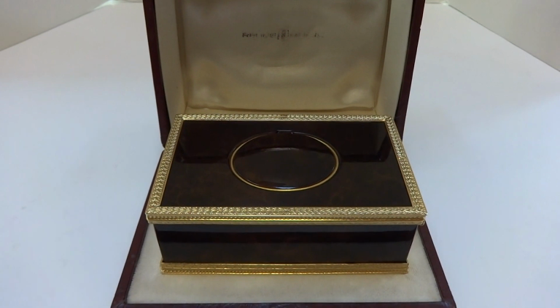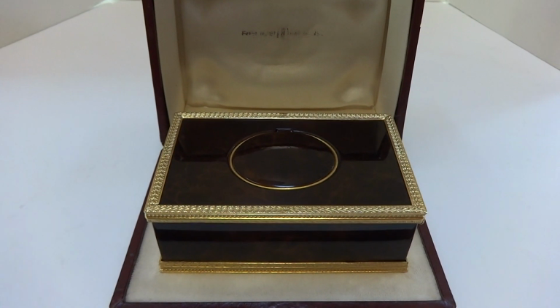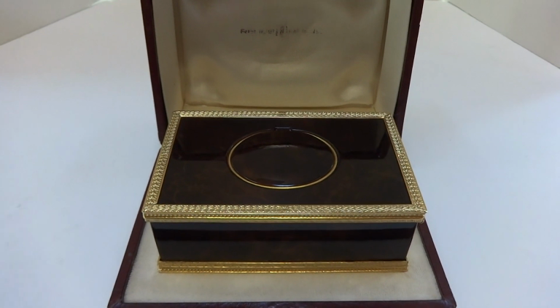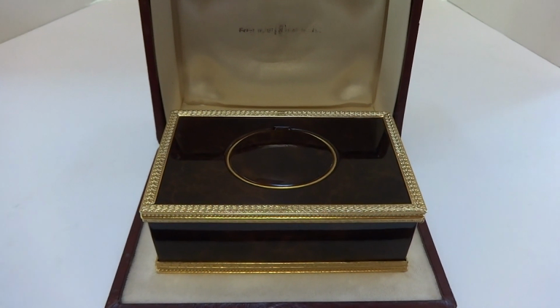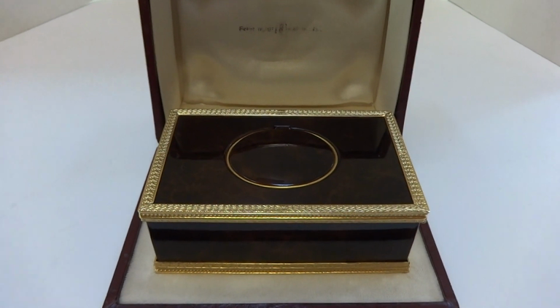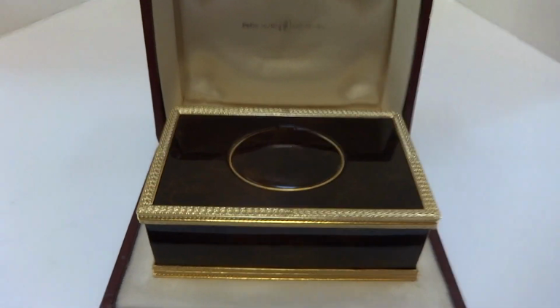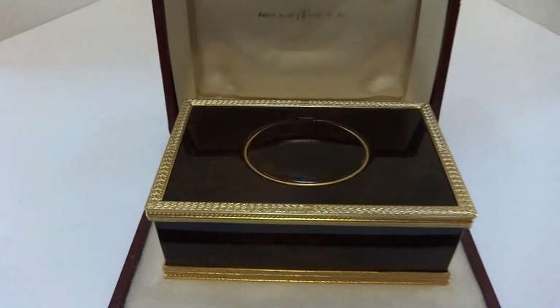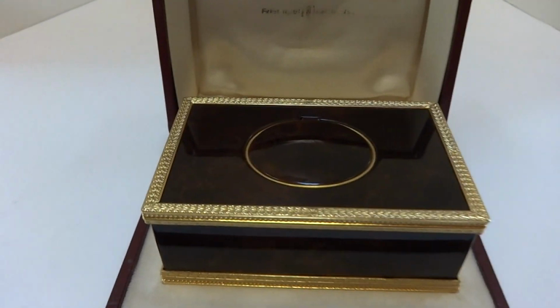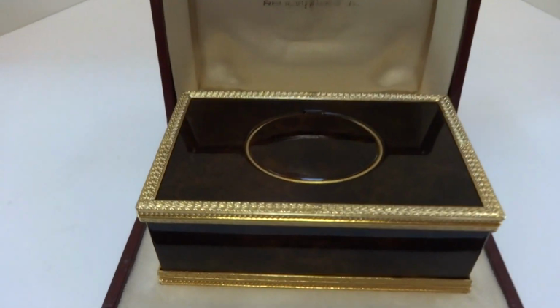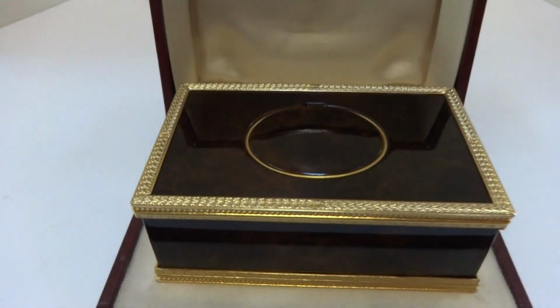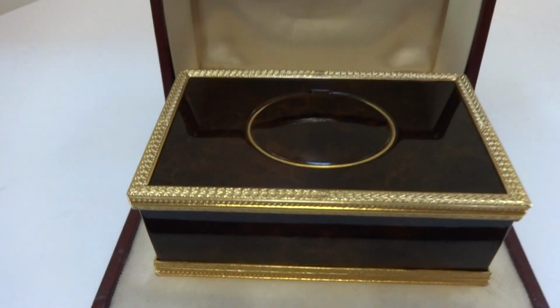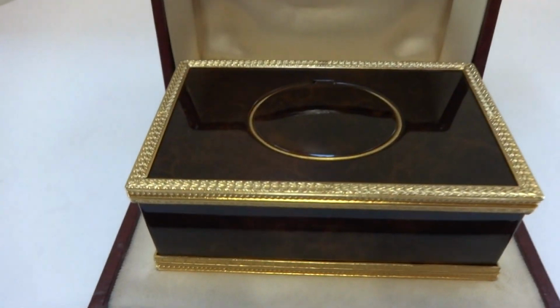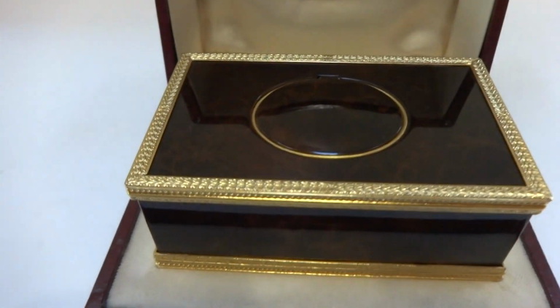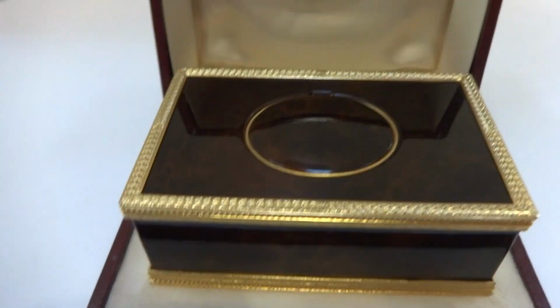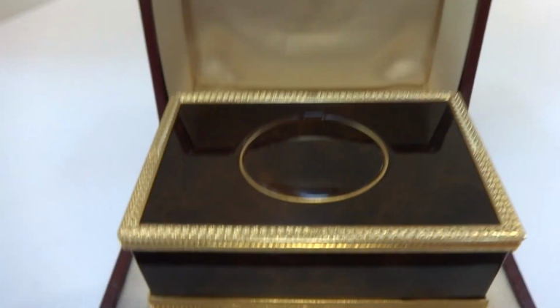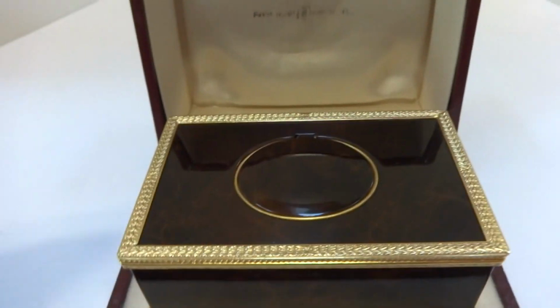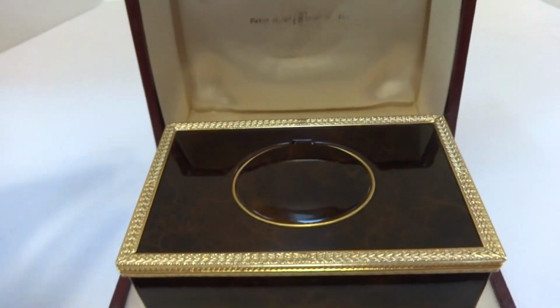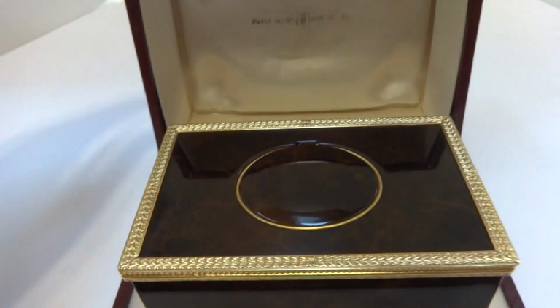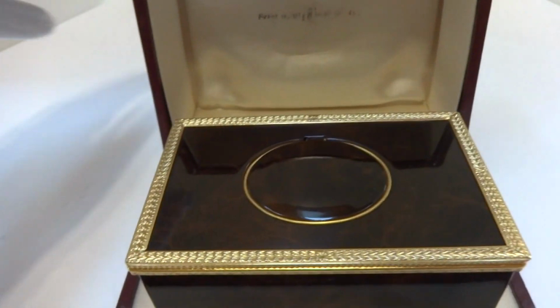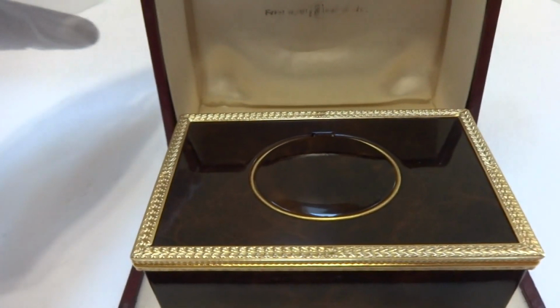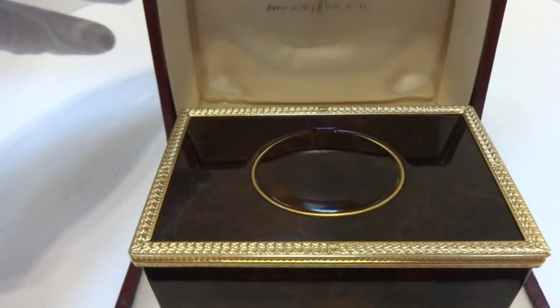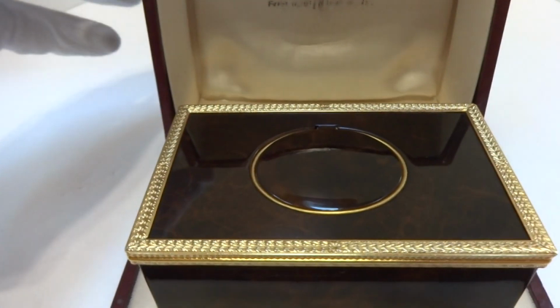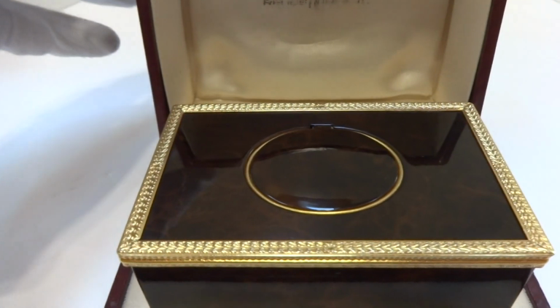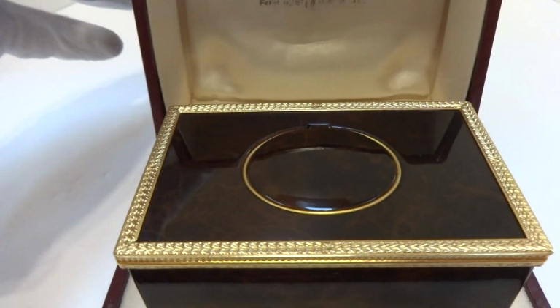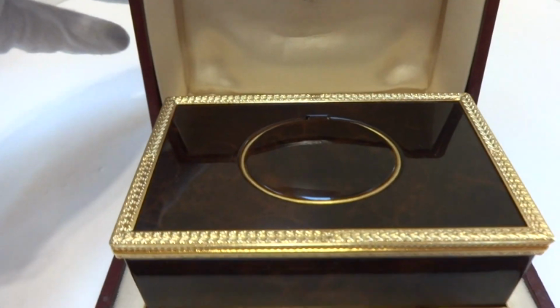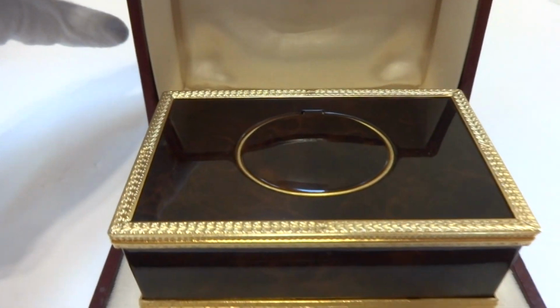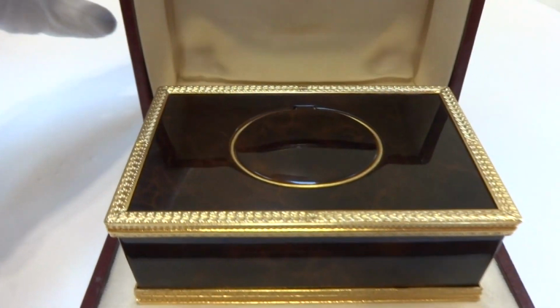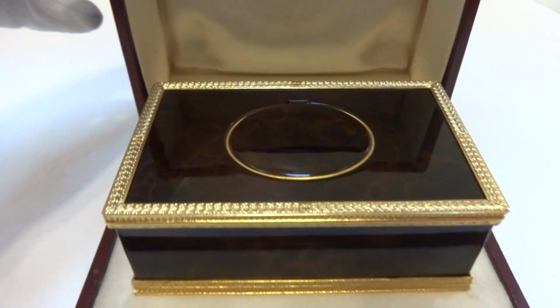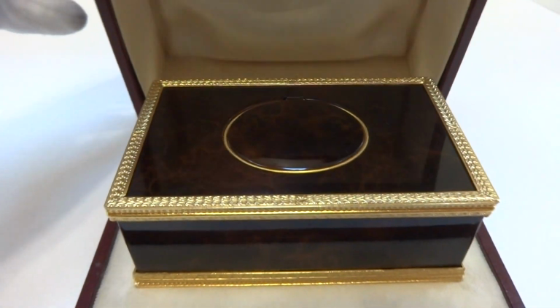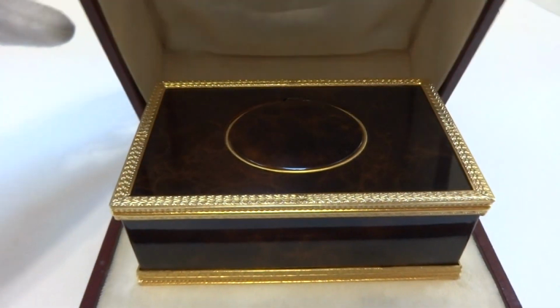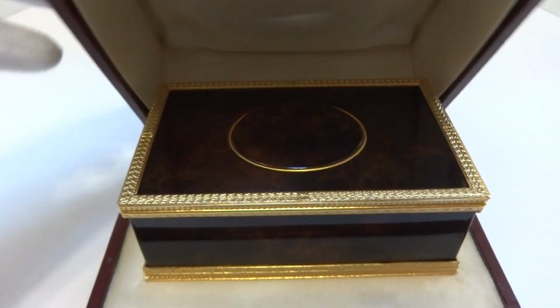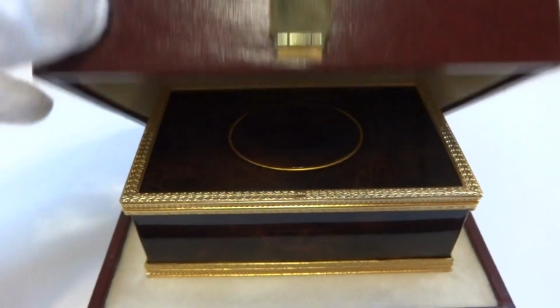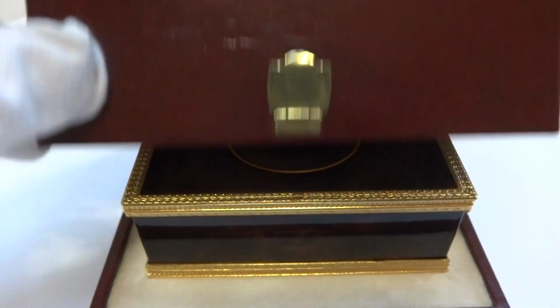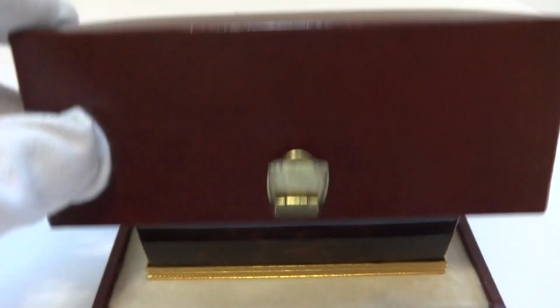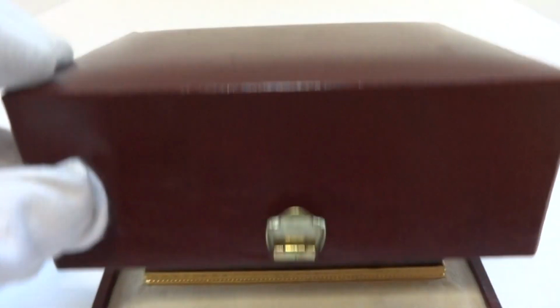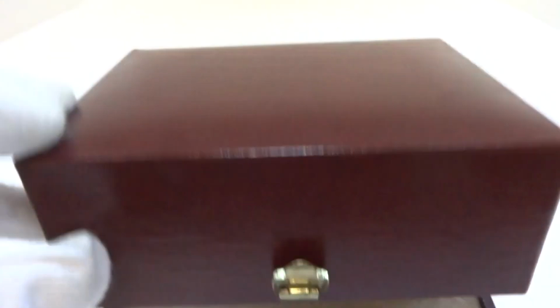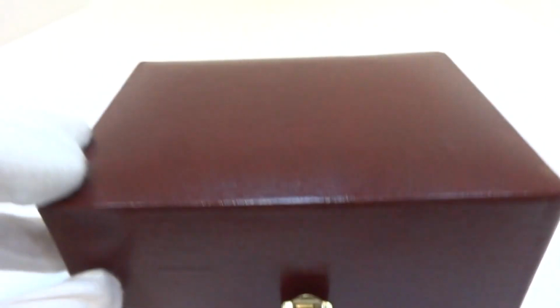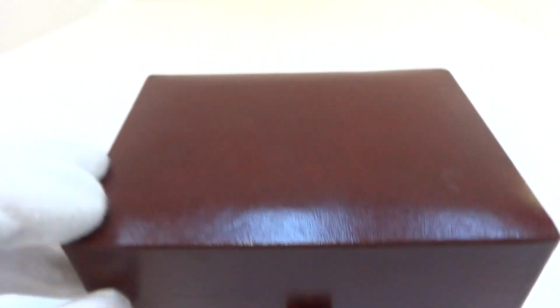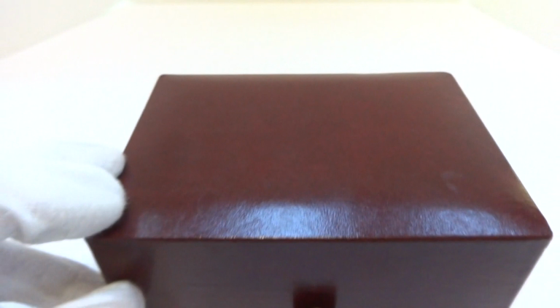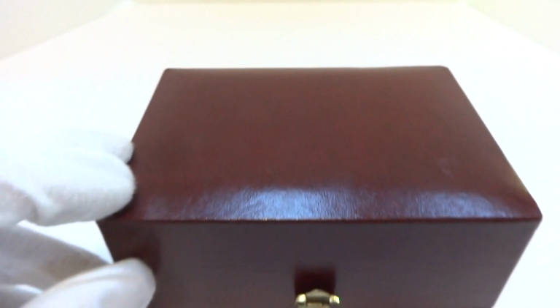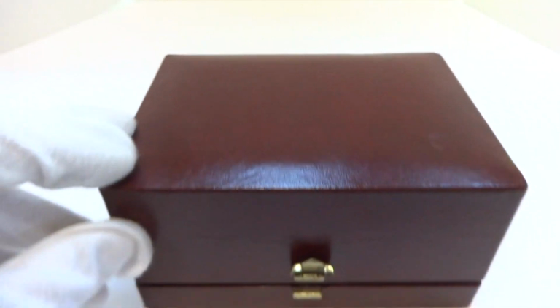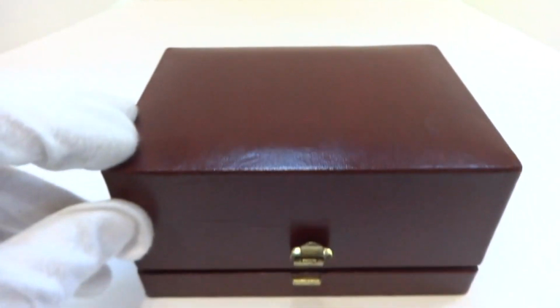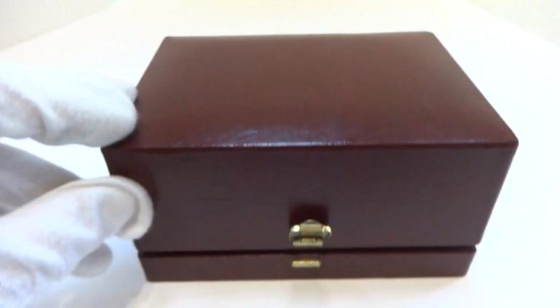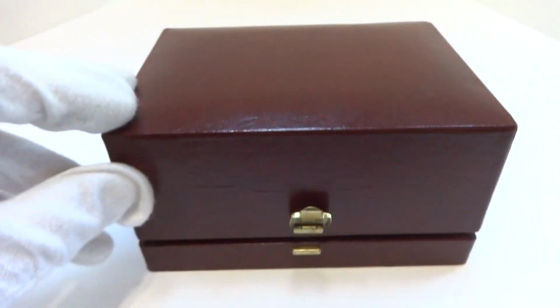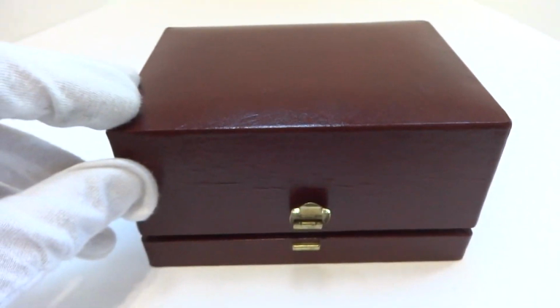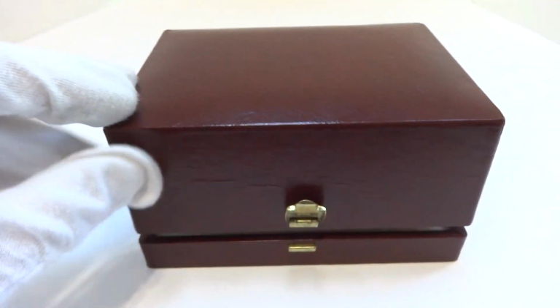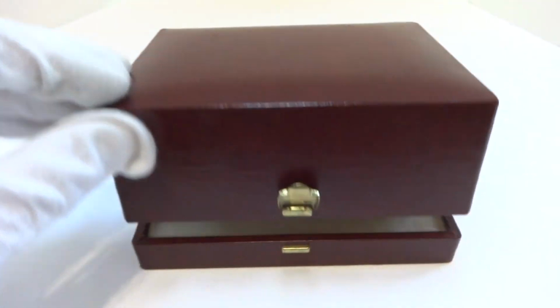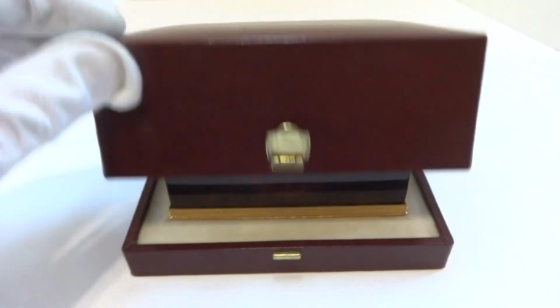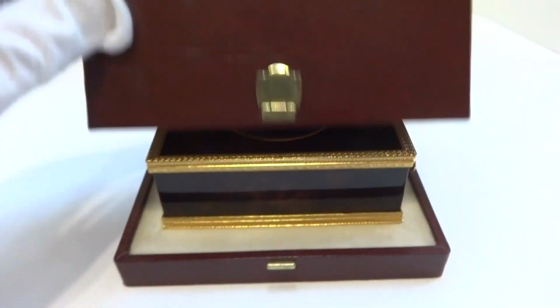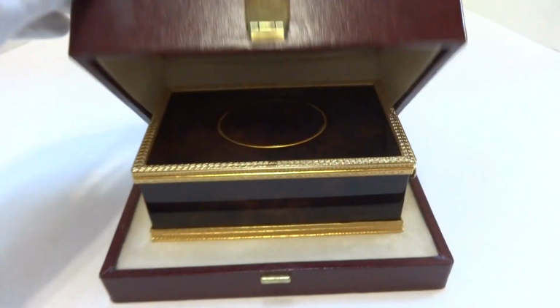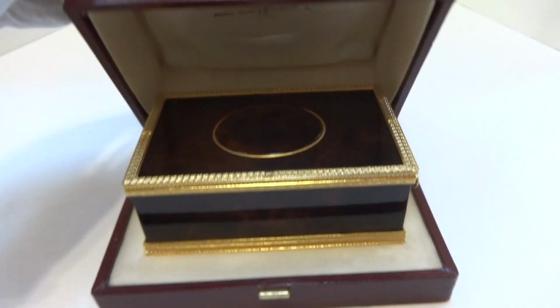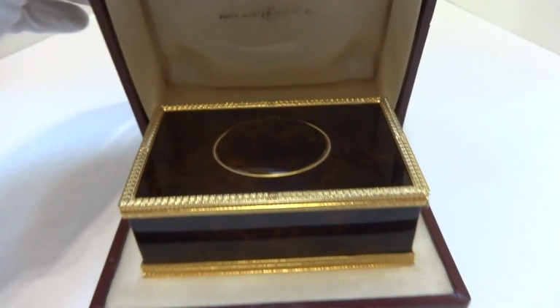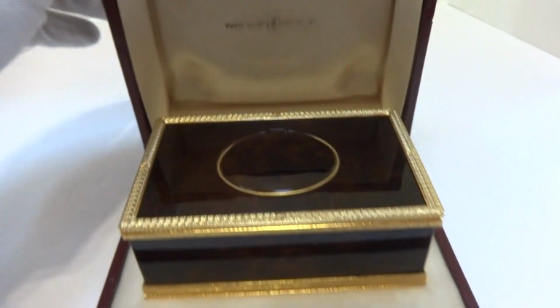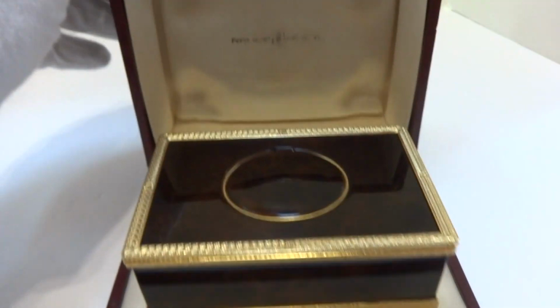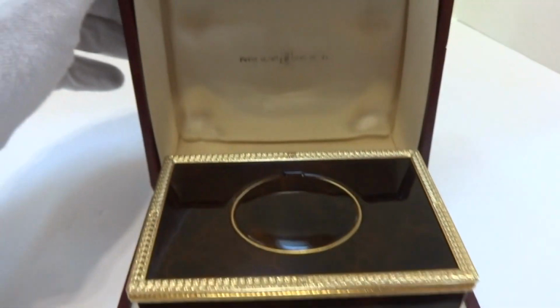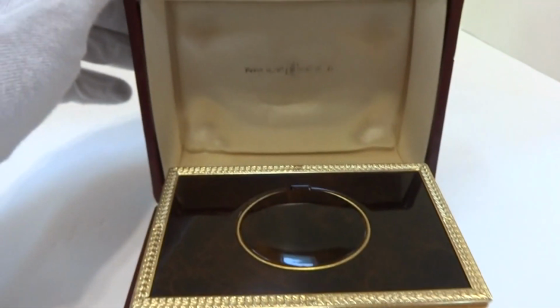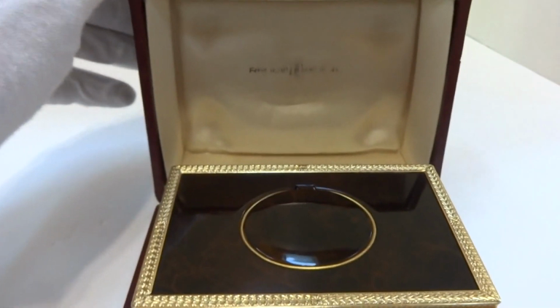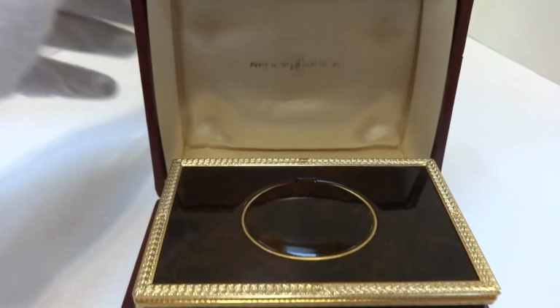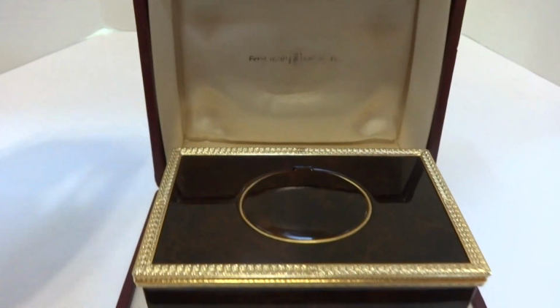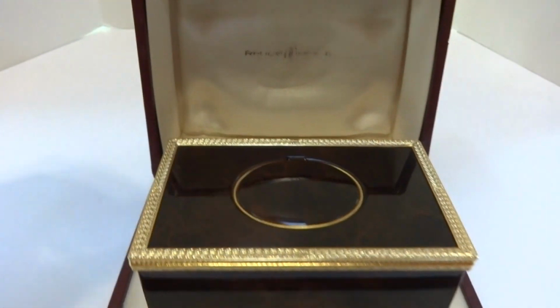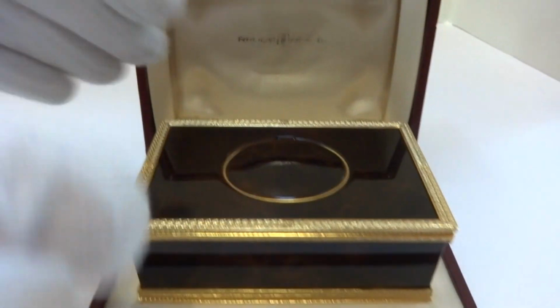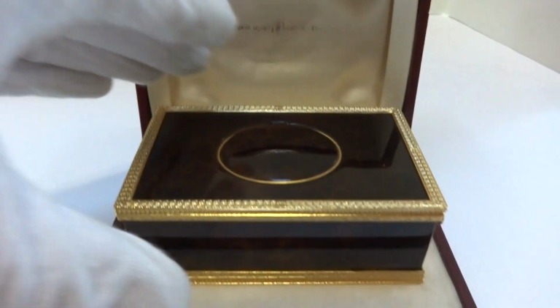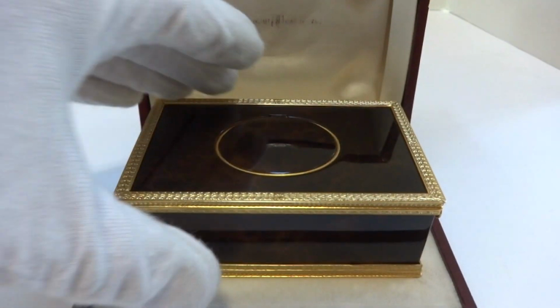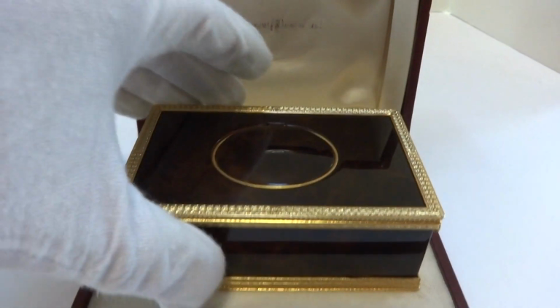I just finished this Vintage Rouge Singing Bird Box. It comes with its original presentation case.